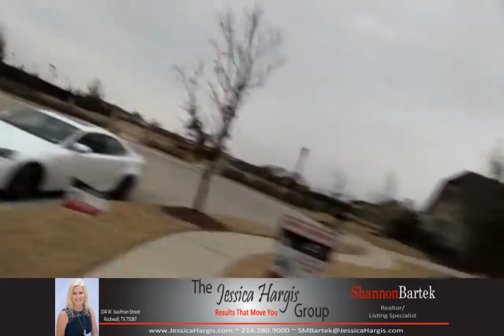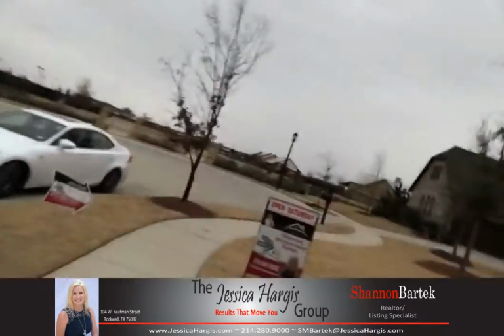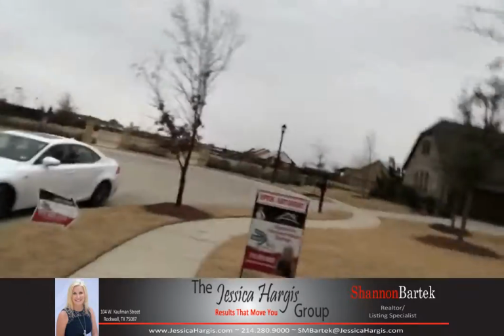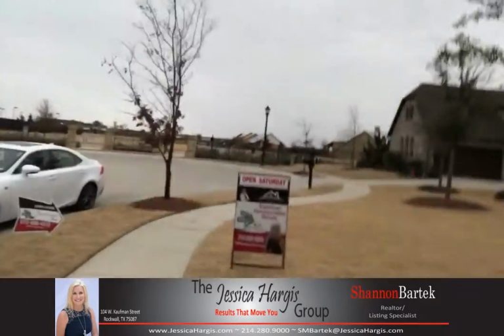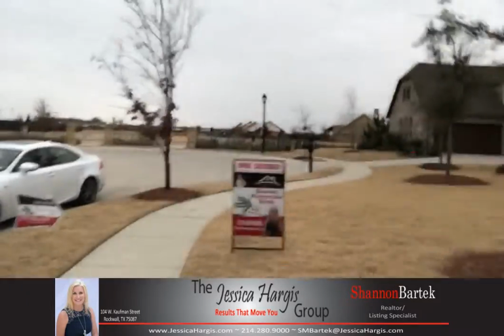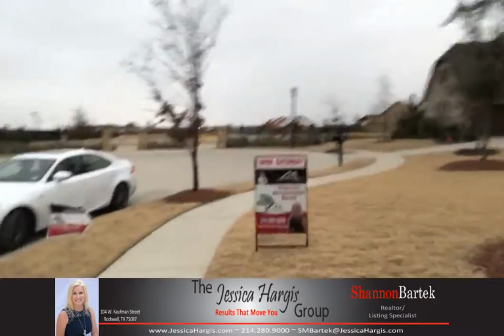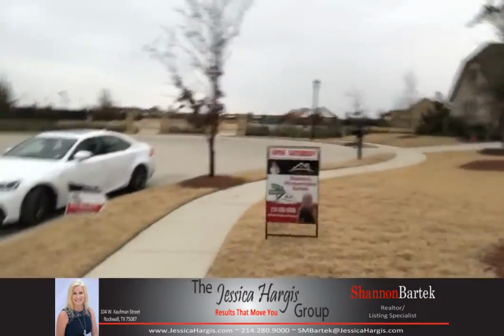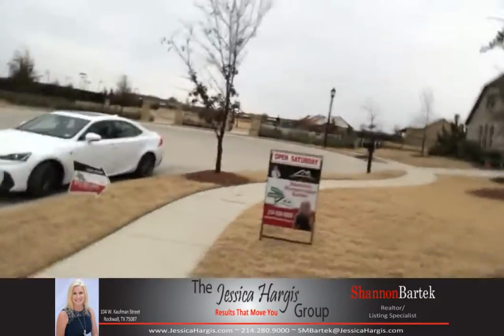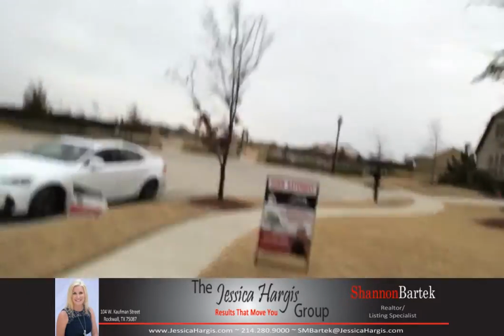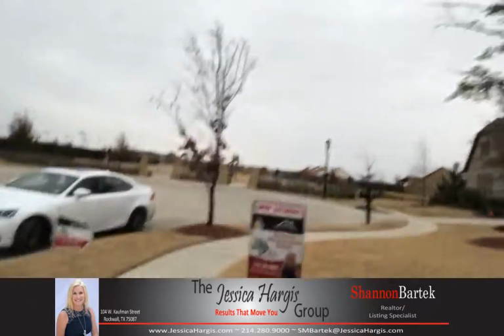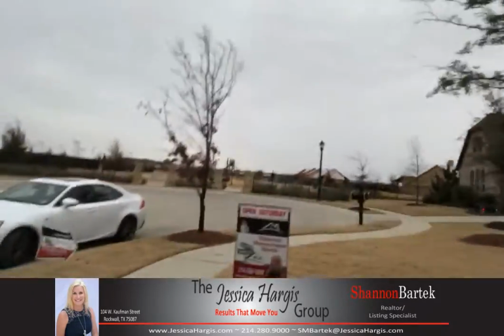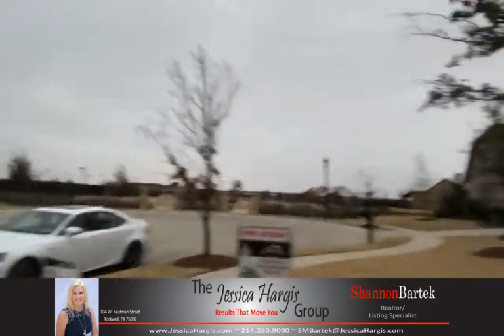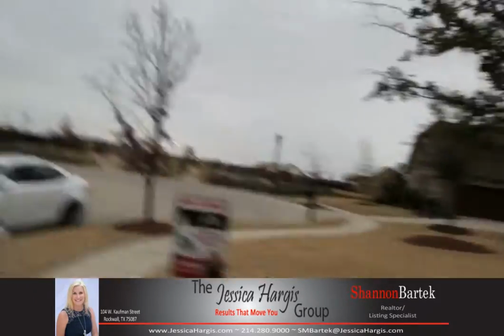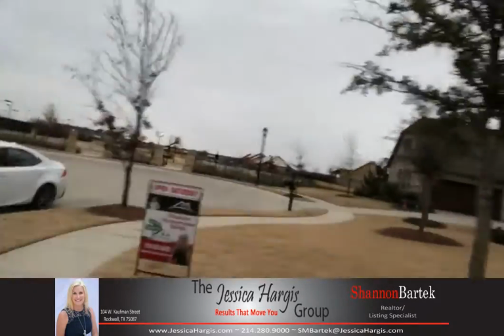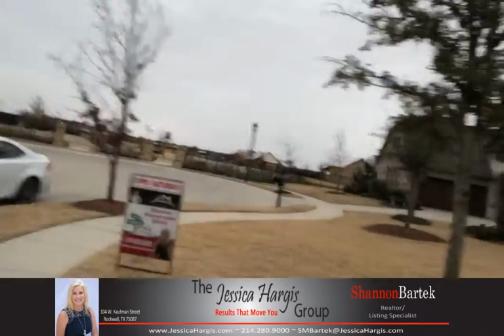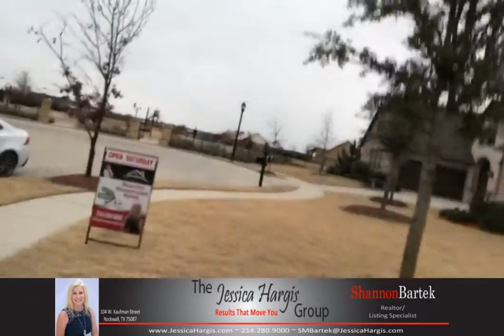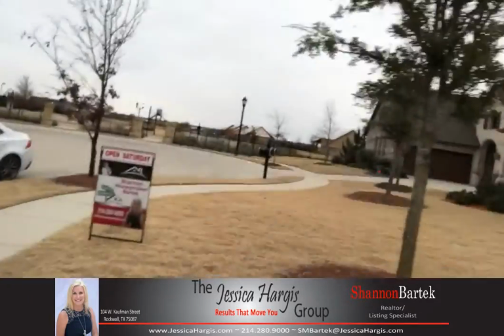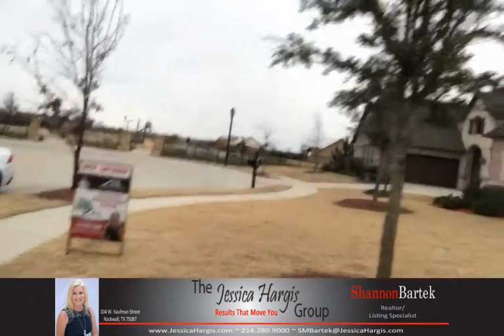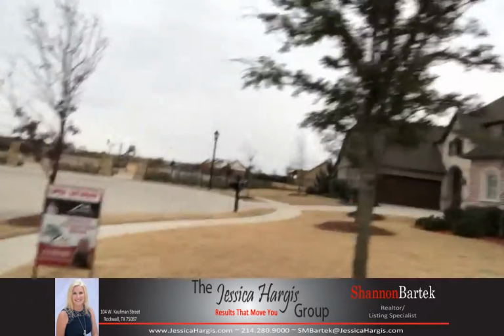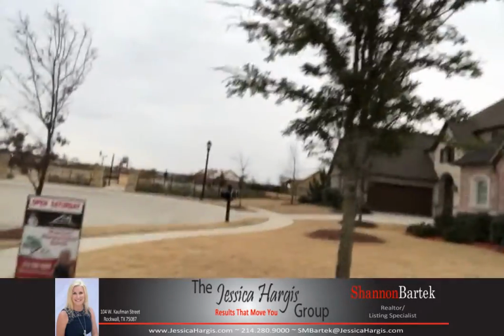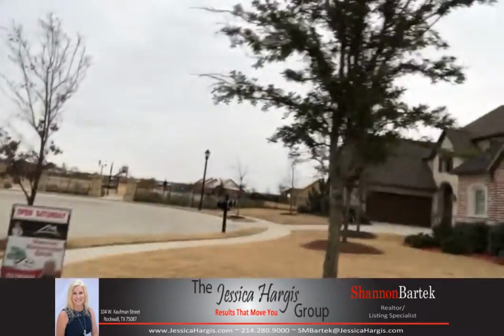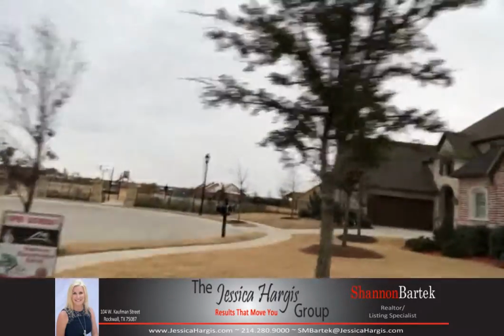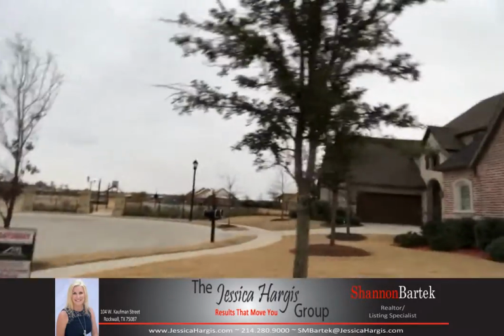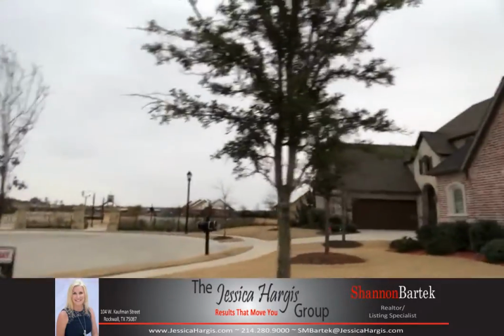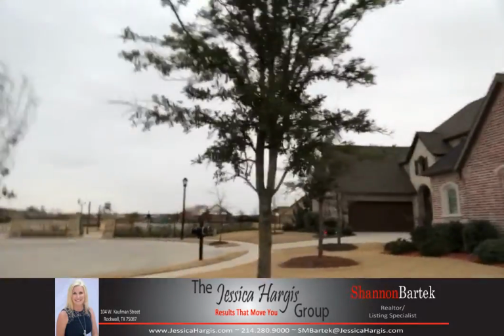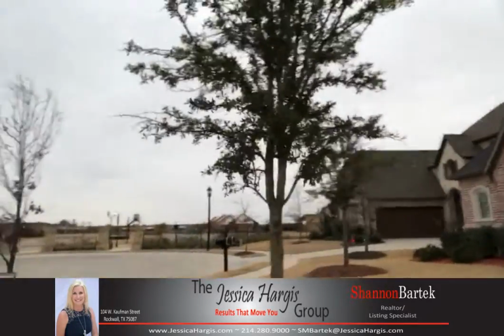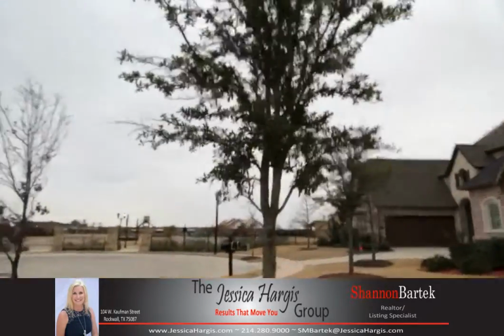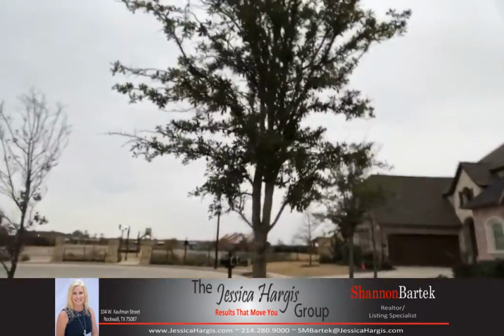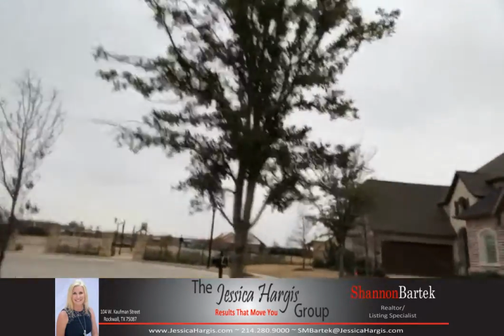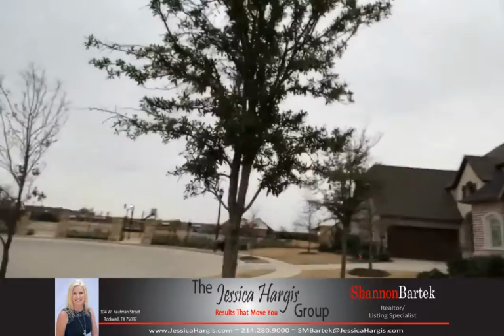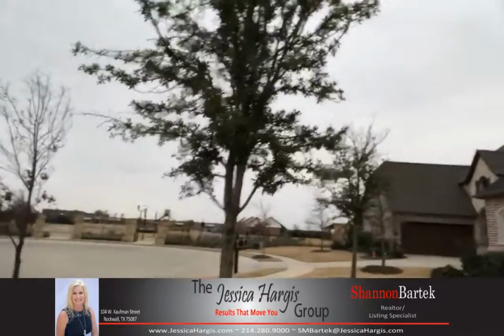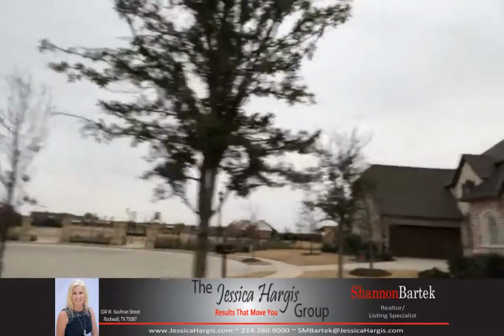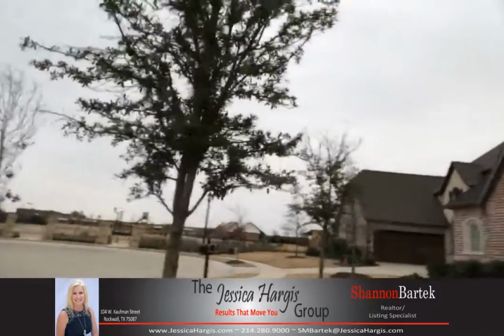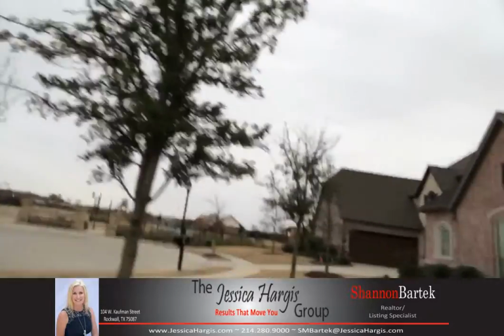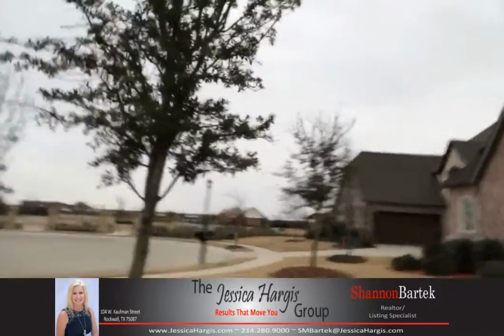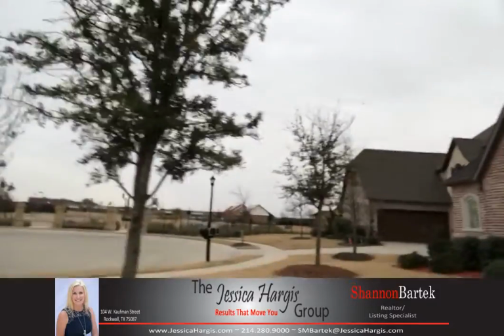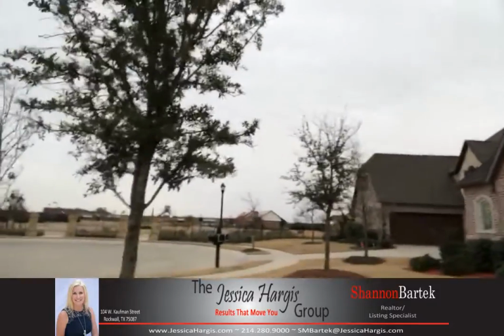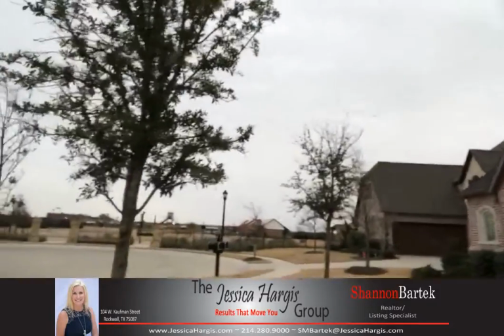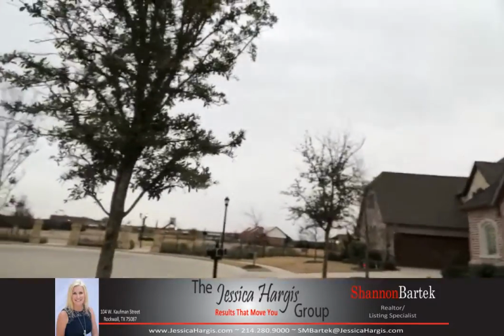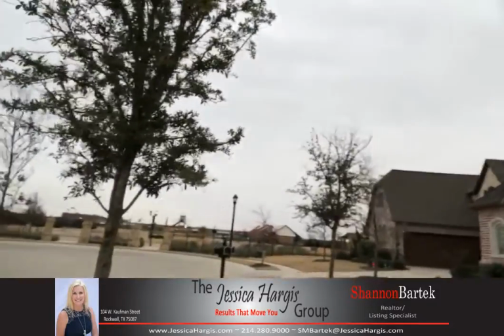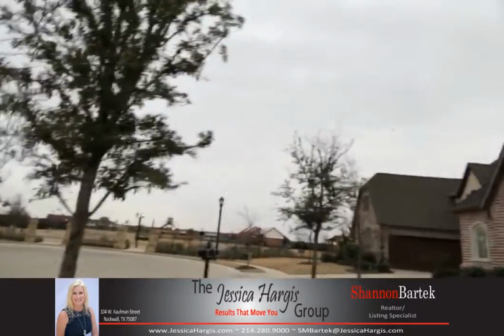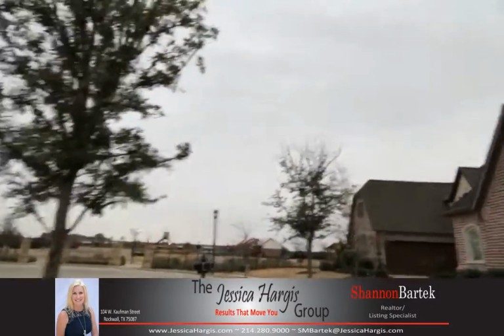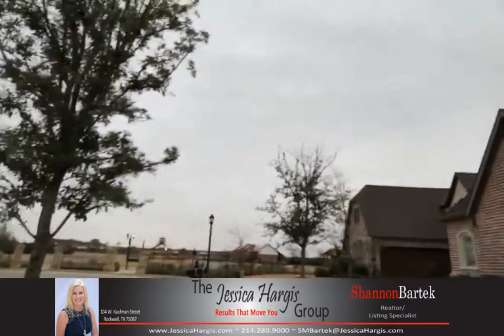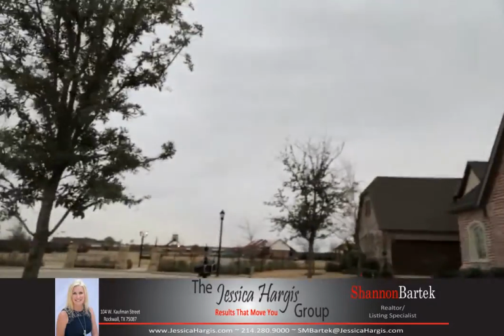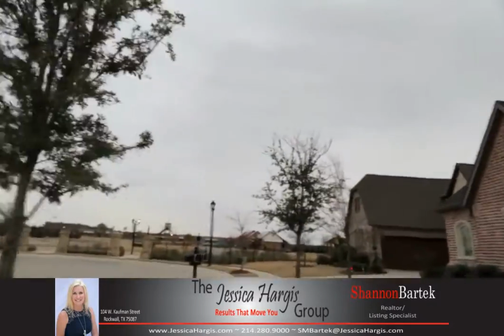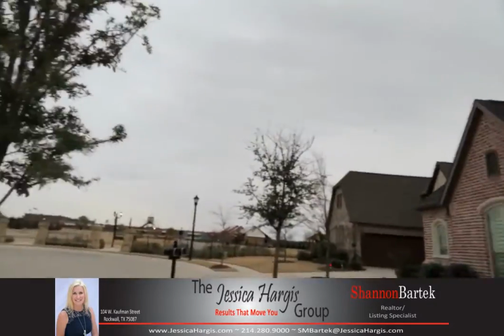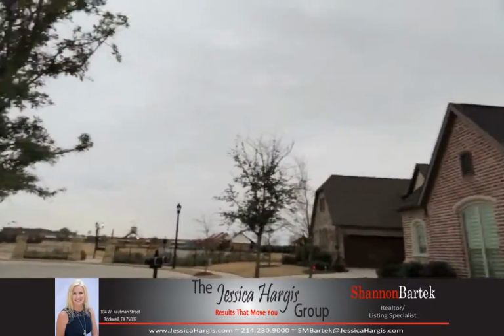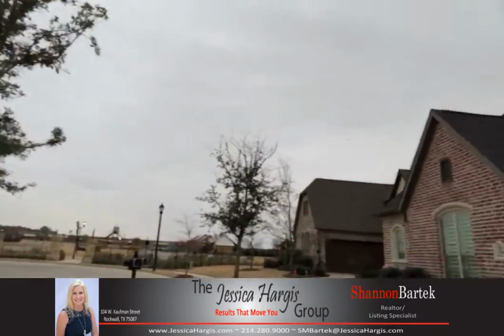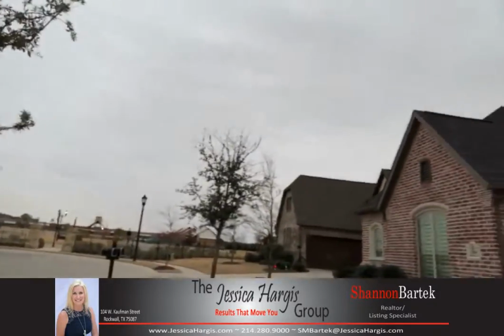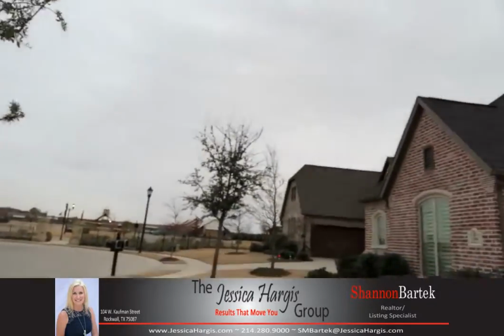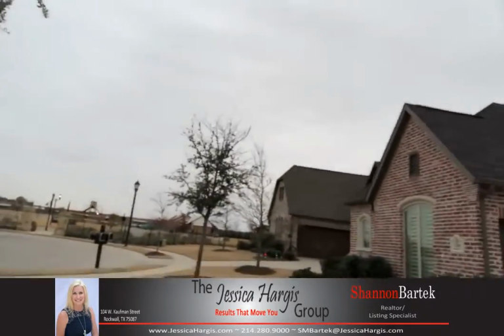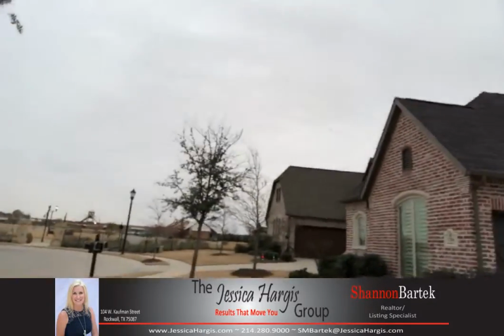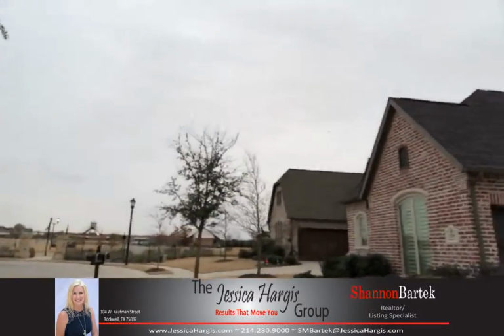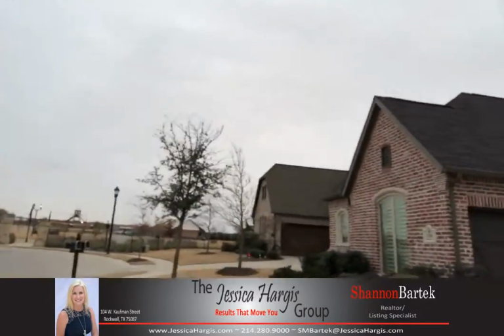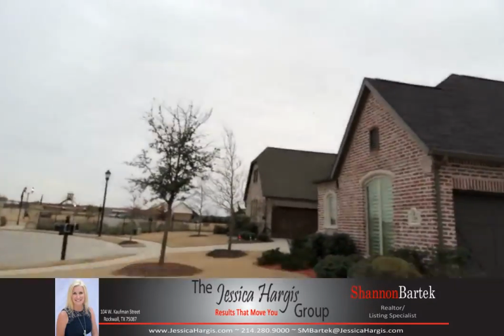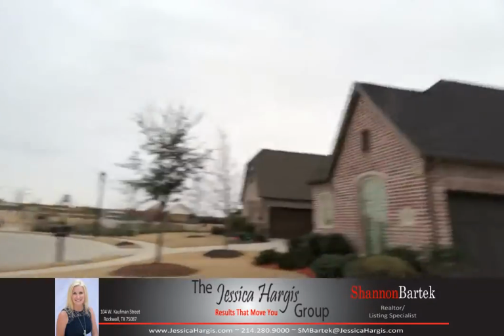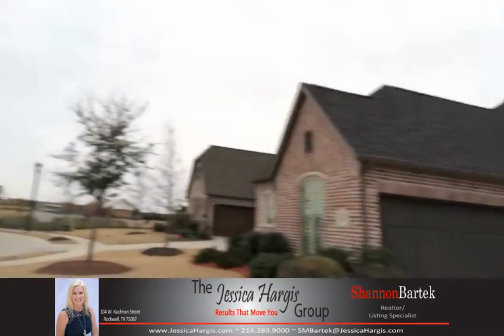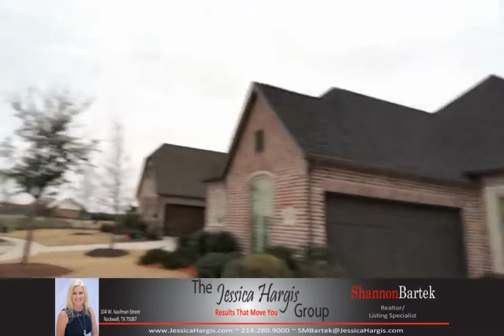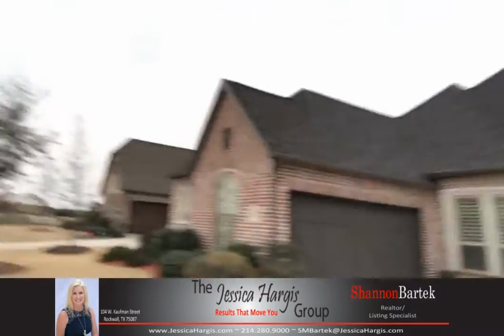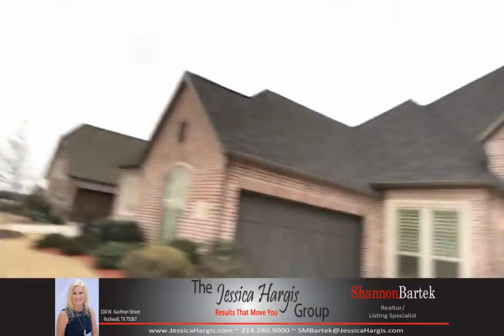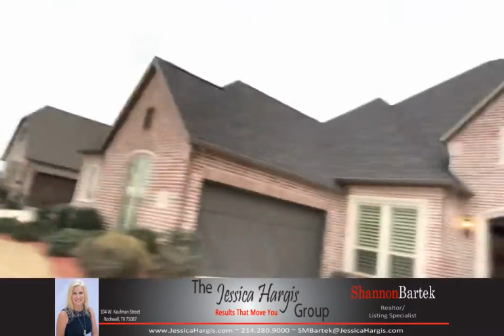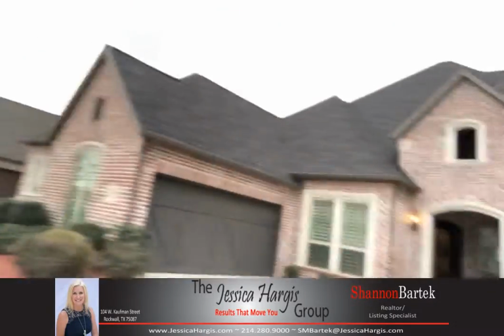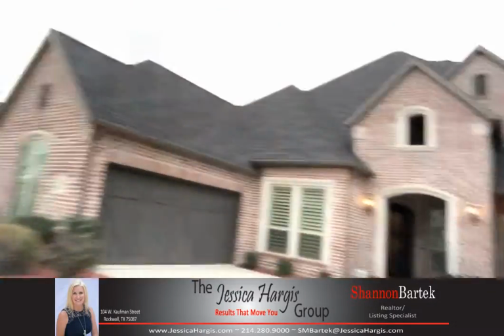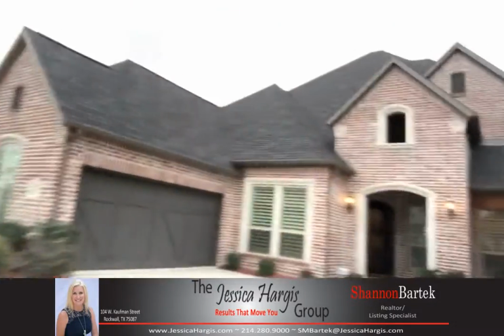Over there is the amenity center, which offers four pools, pickleball, fitness center, trails, cafe, and coffee bar.